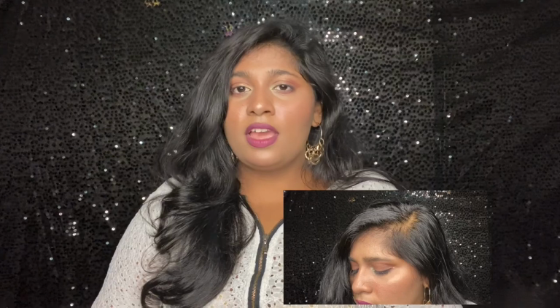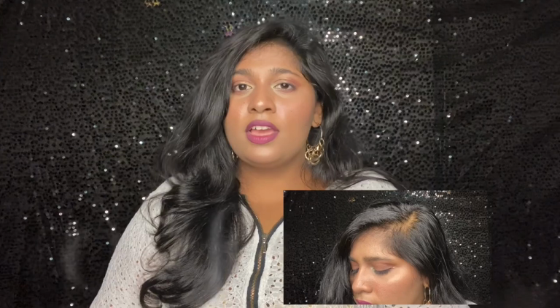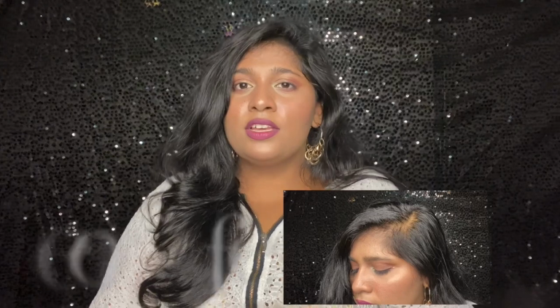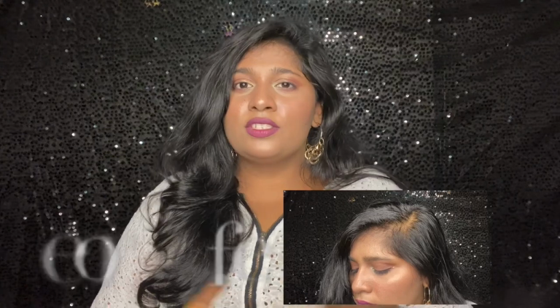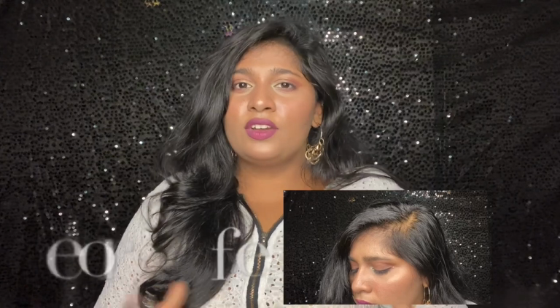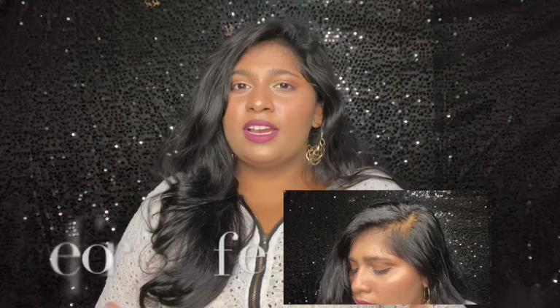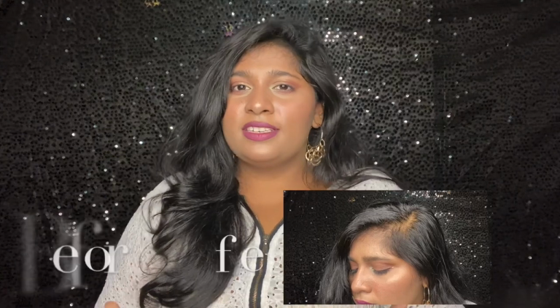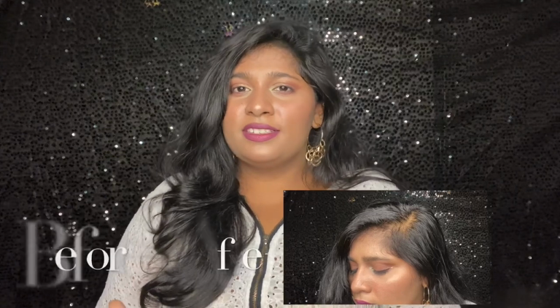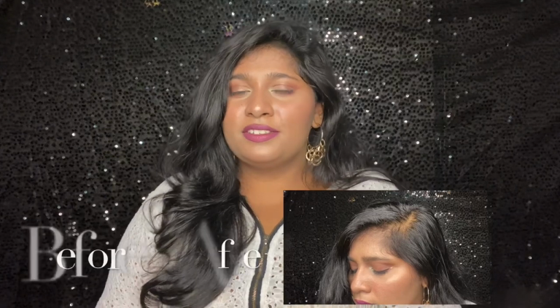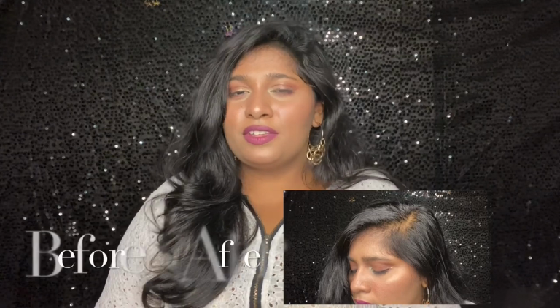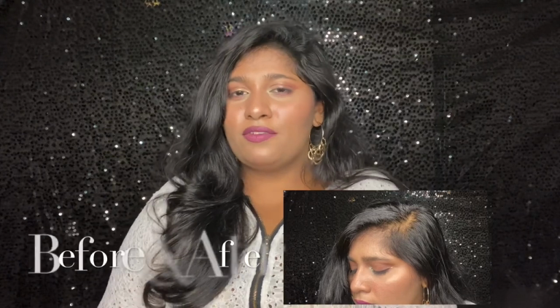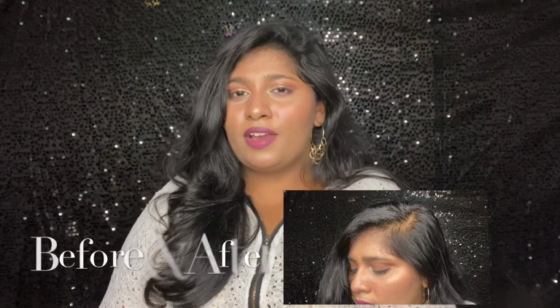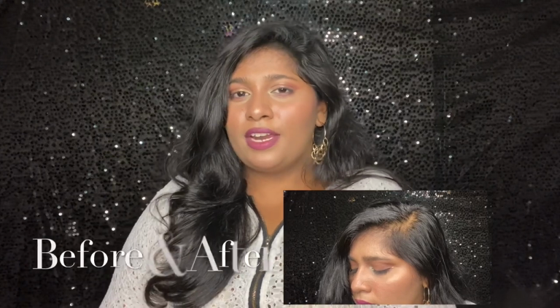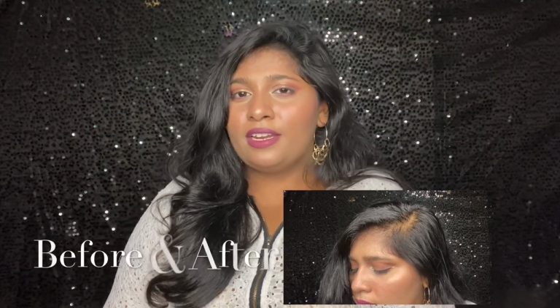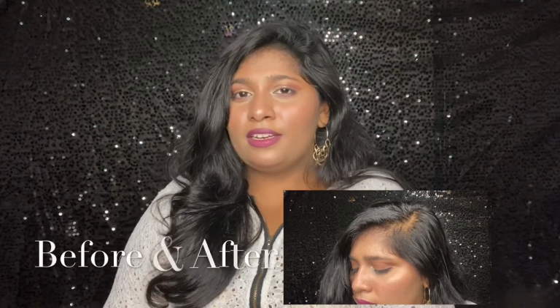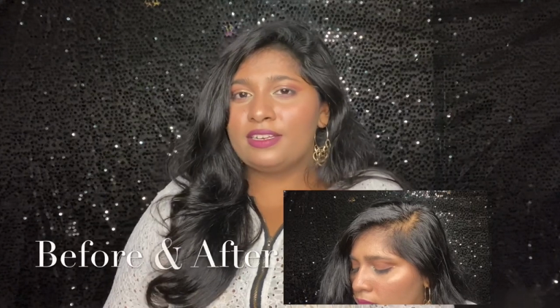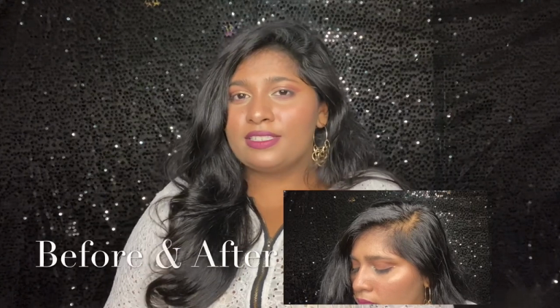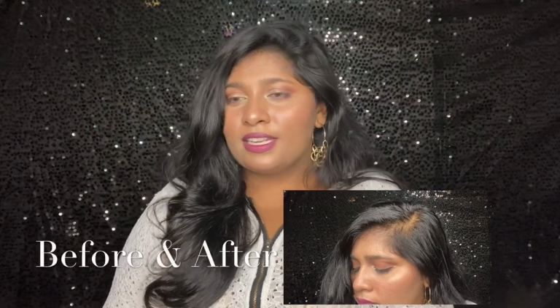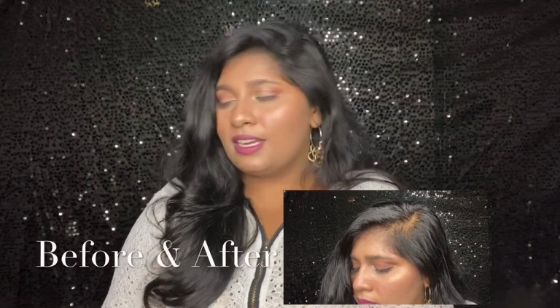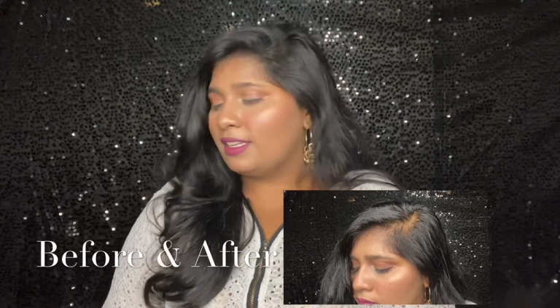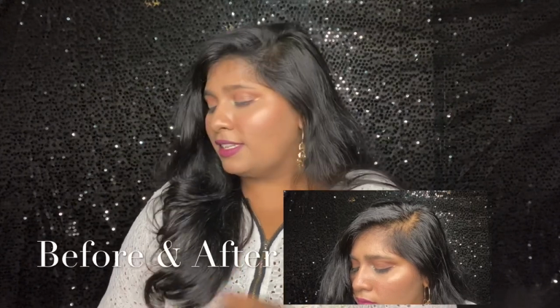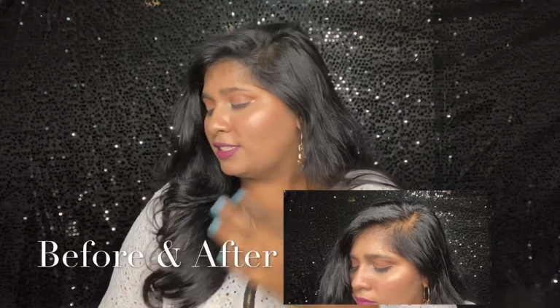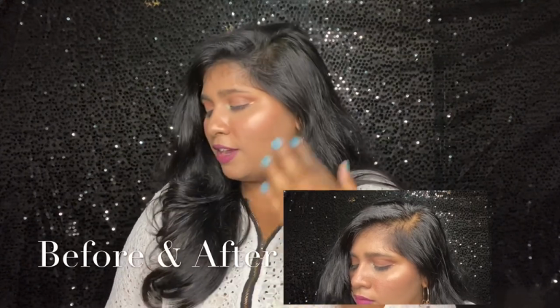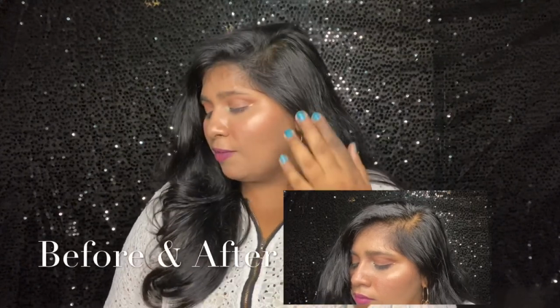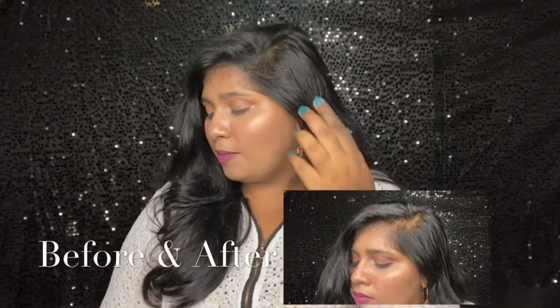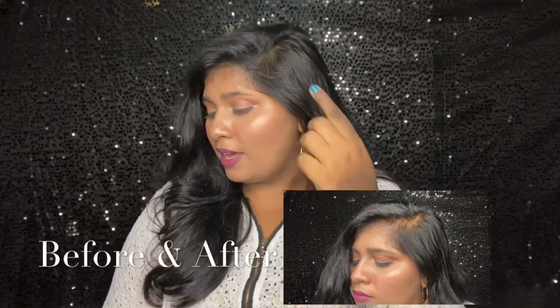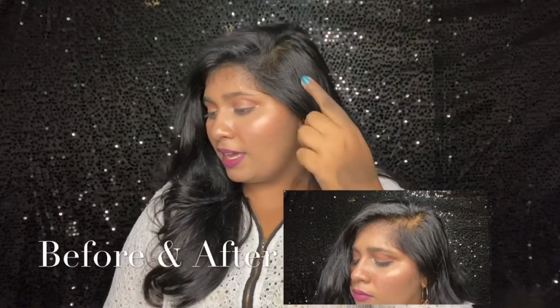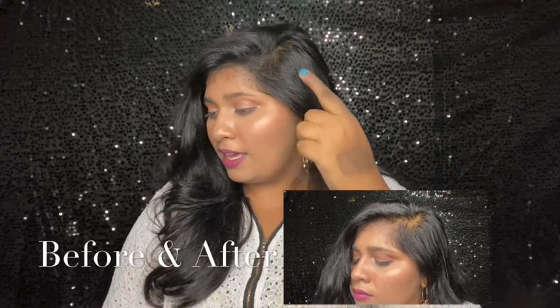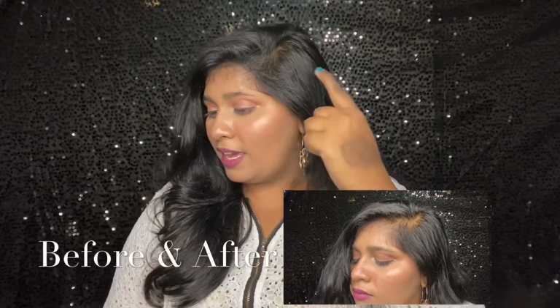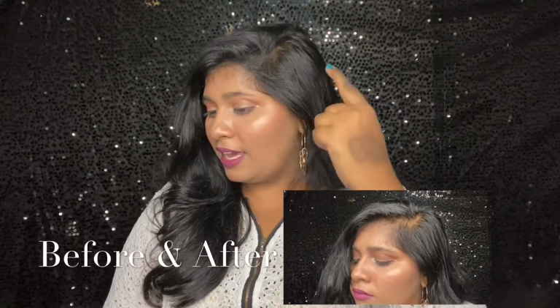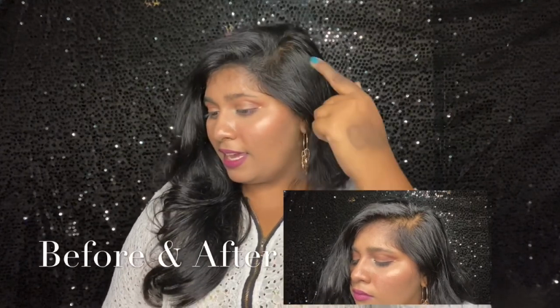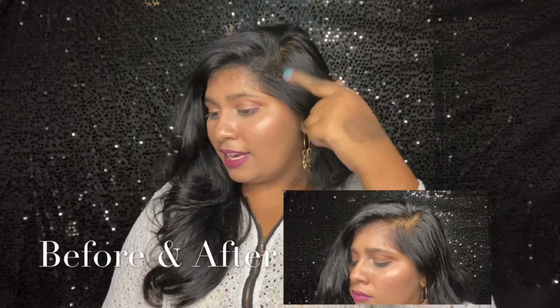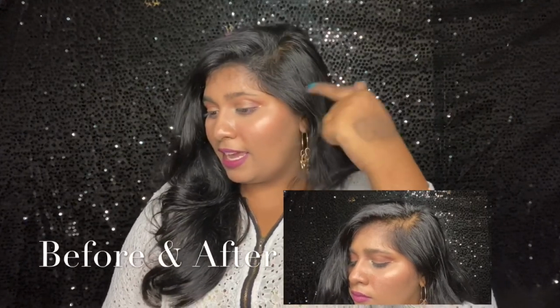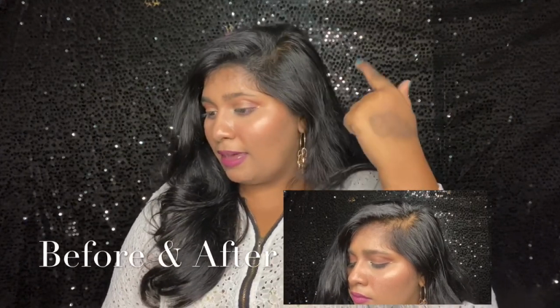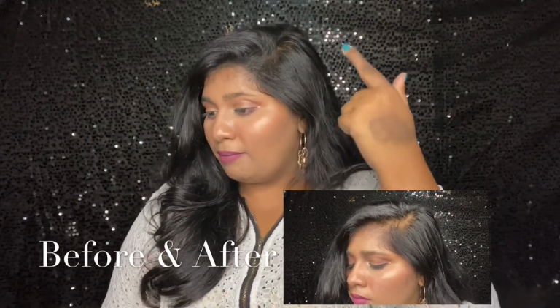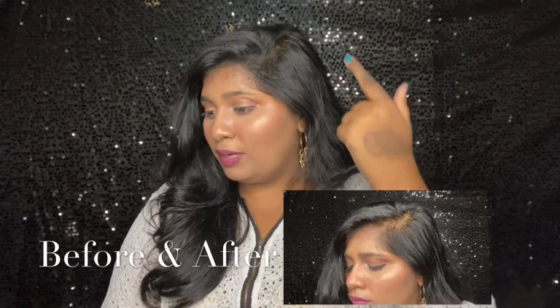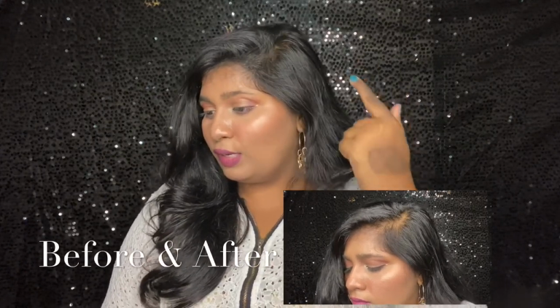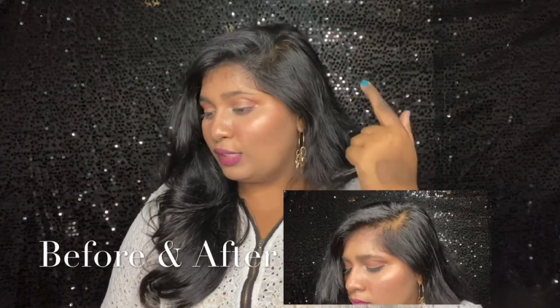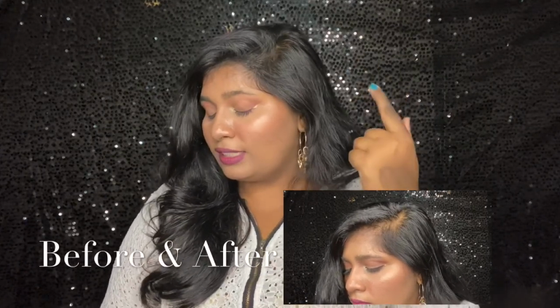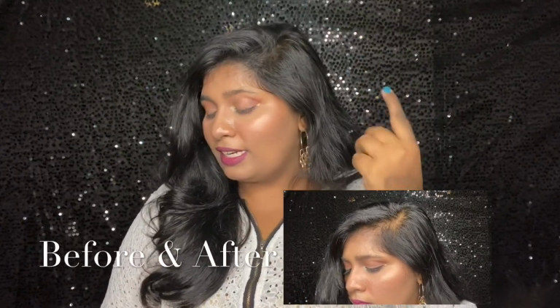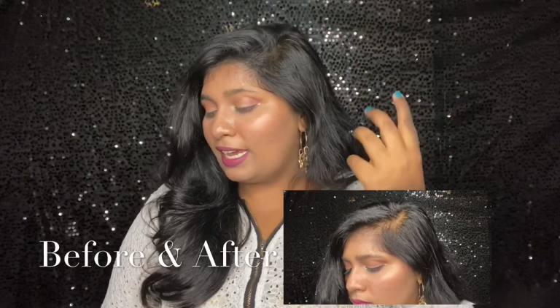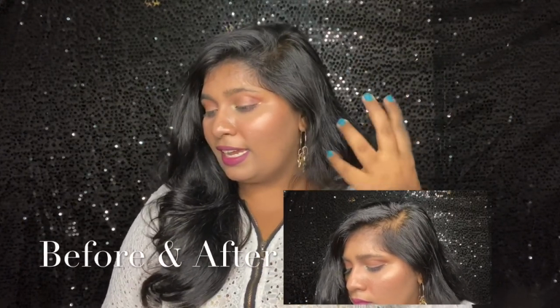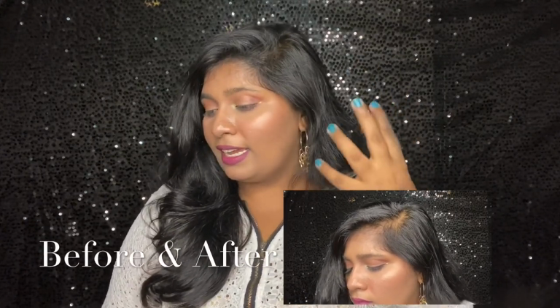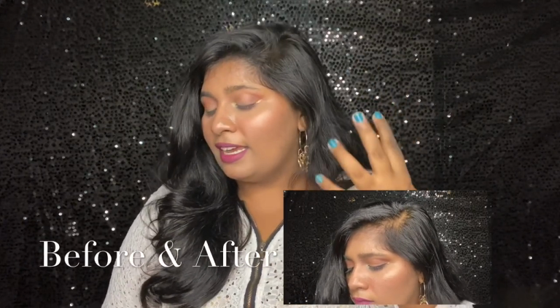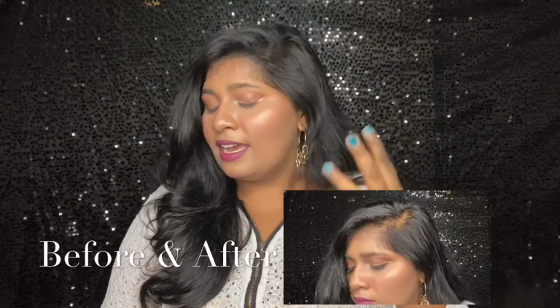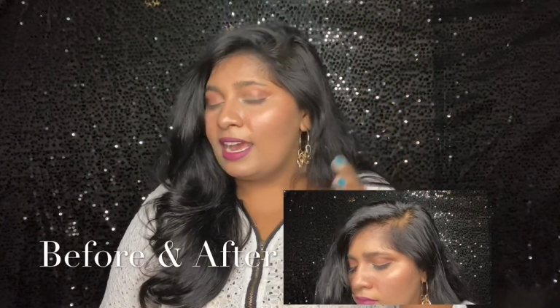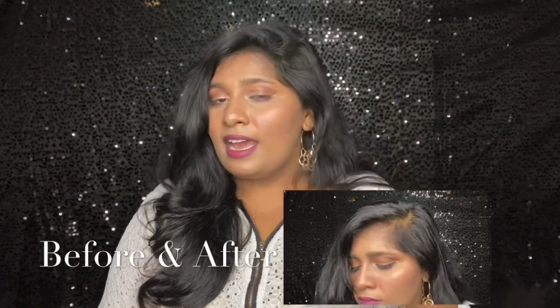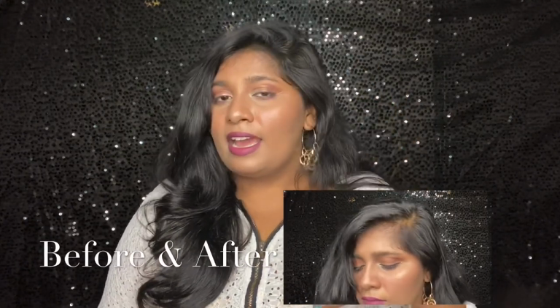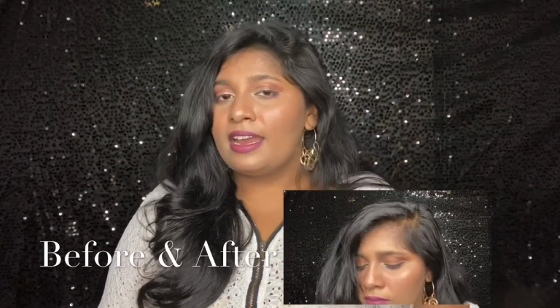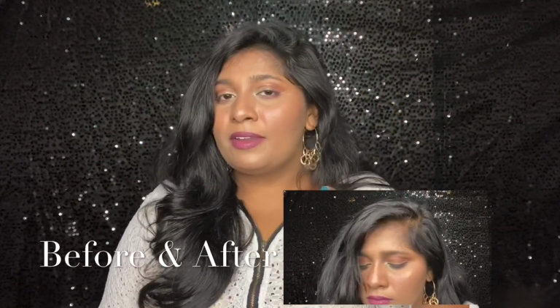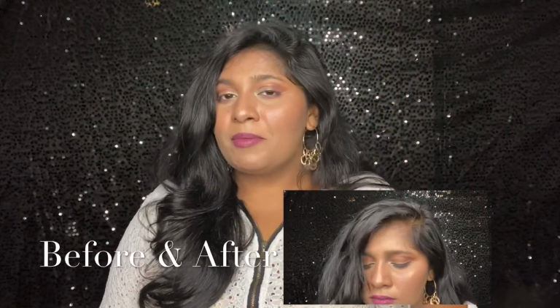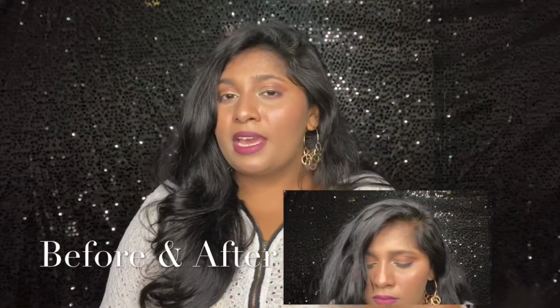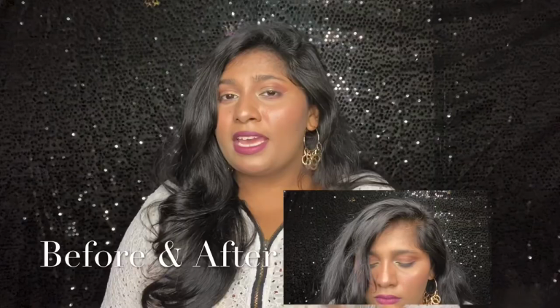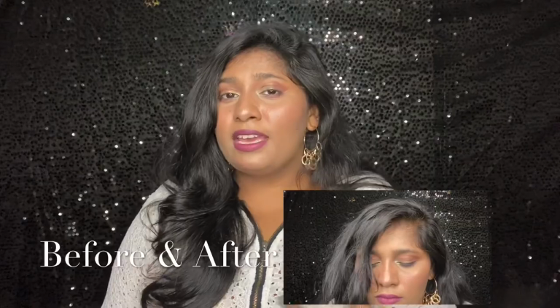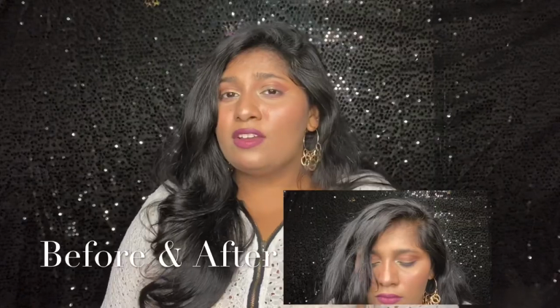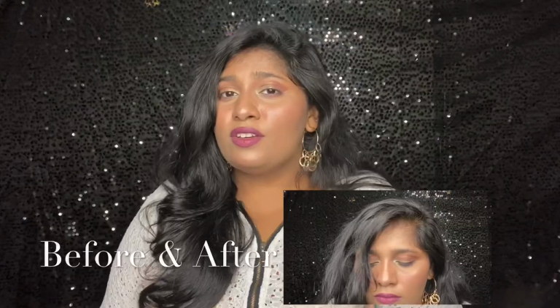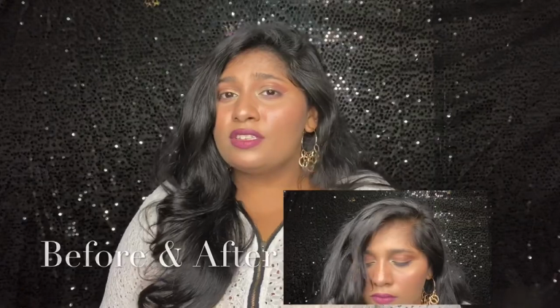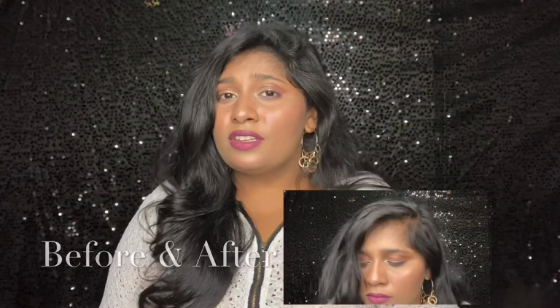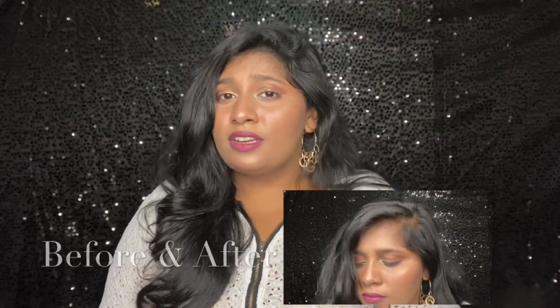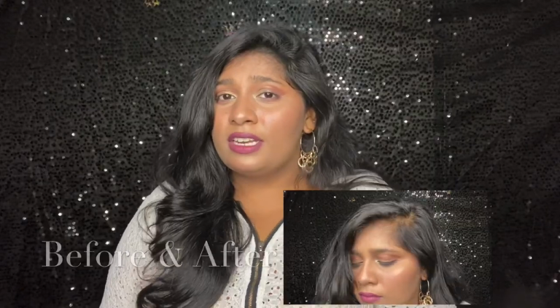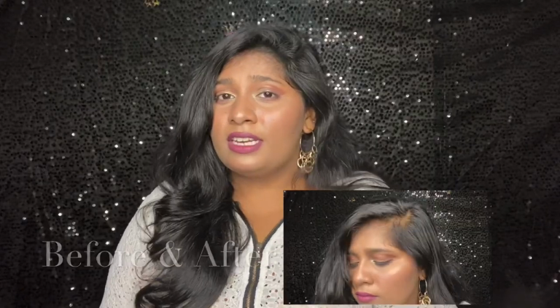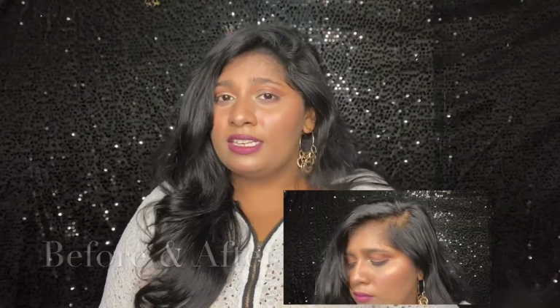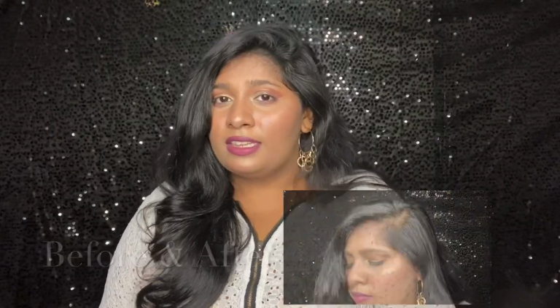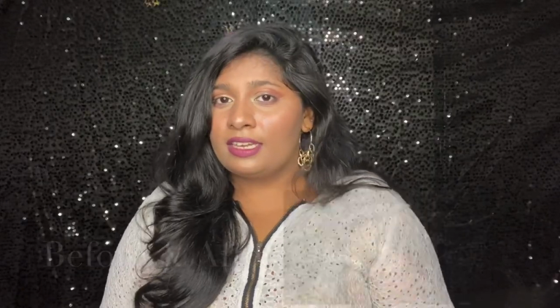This is the final result — this is how my hair gap looks like and my hair looks really thick.